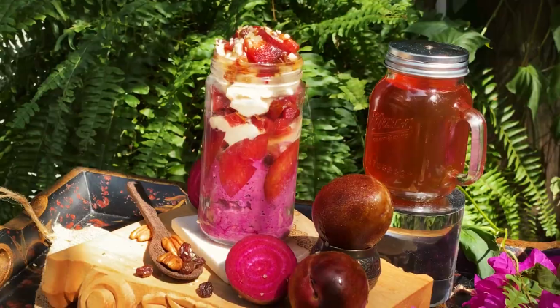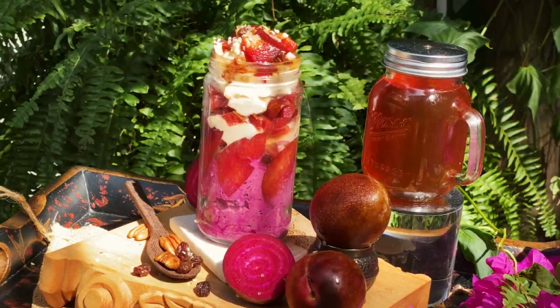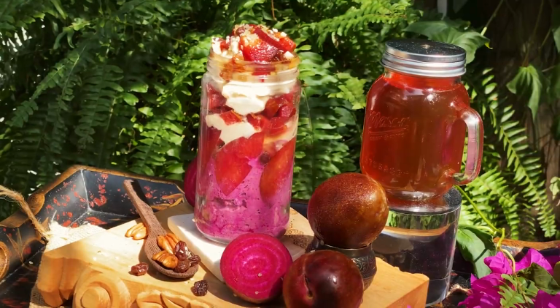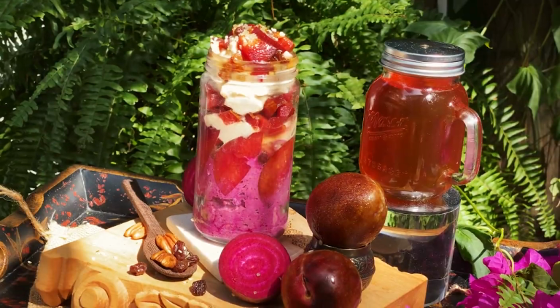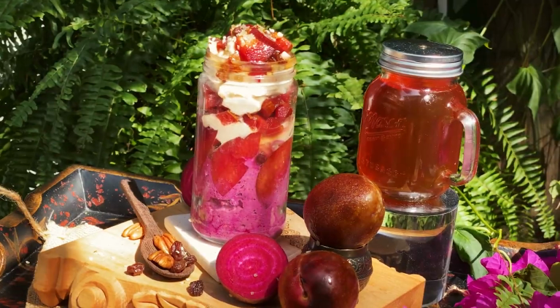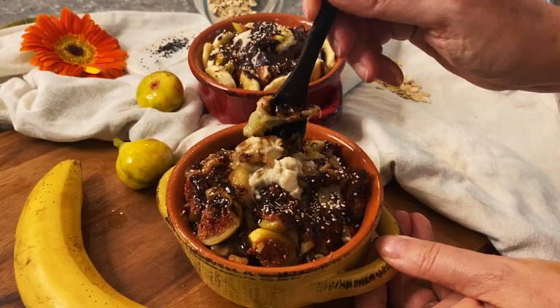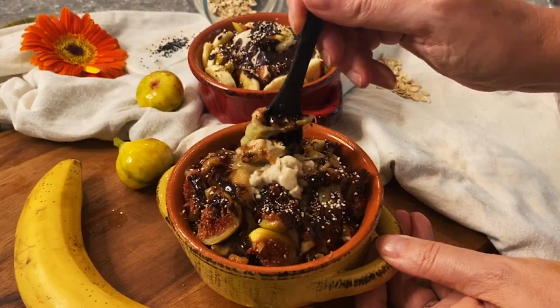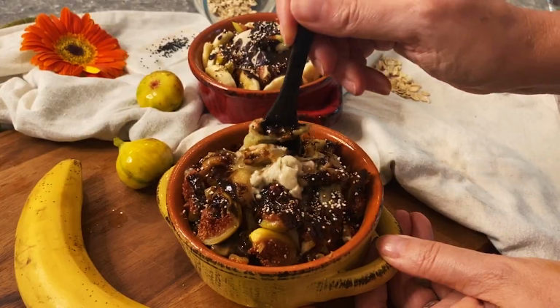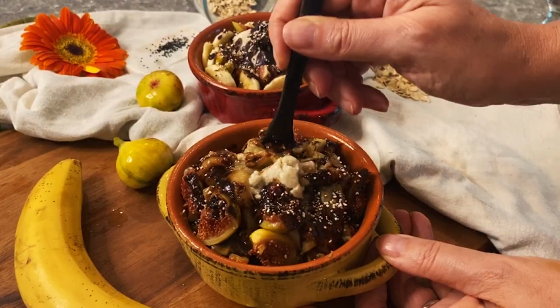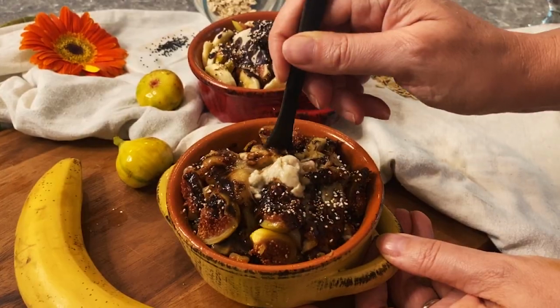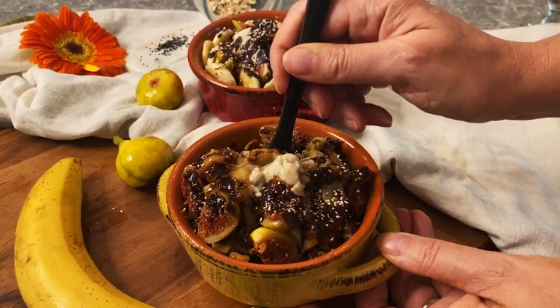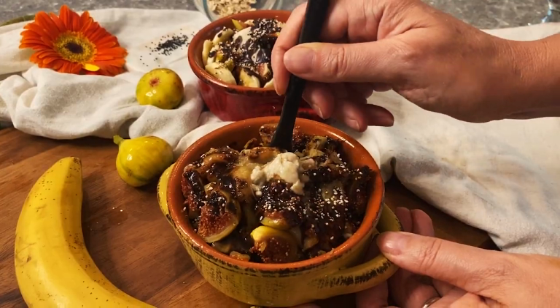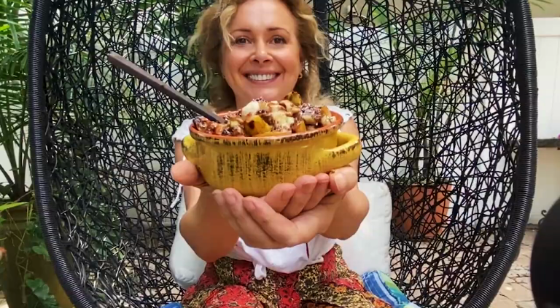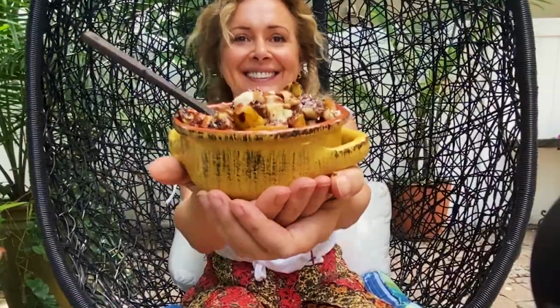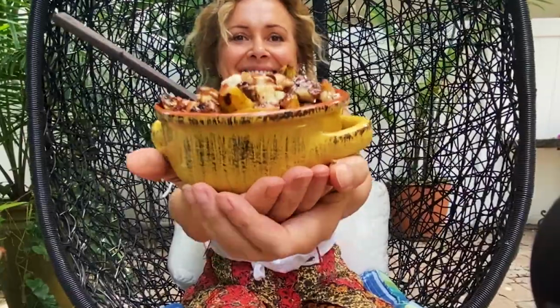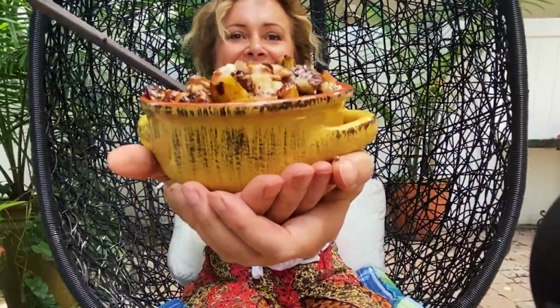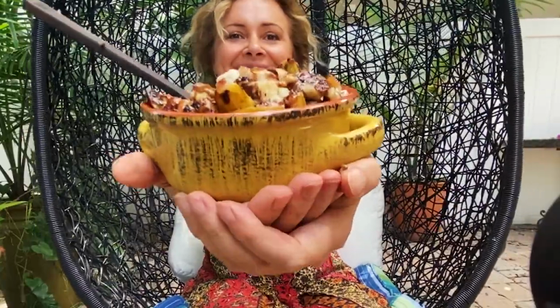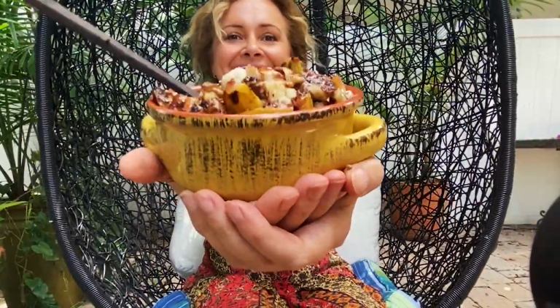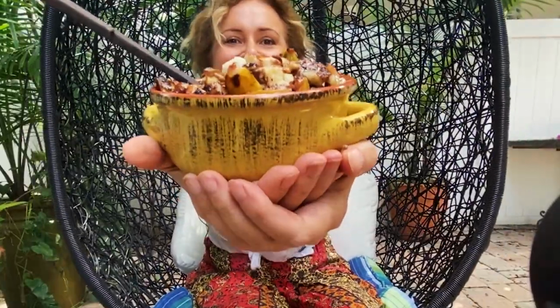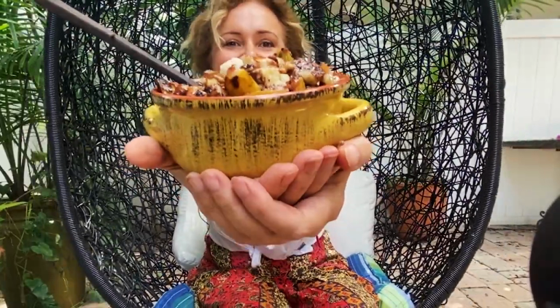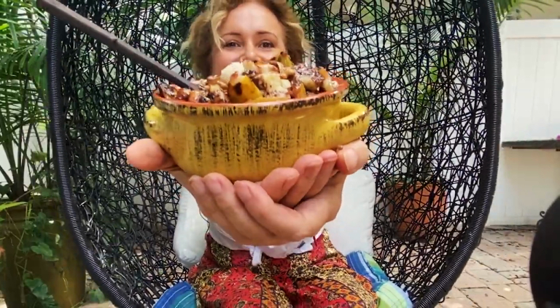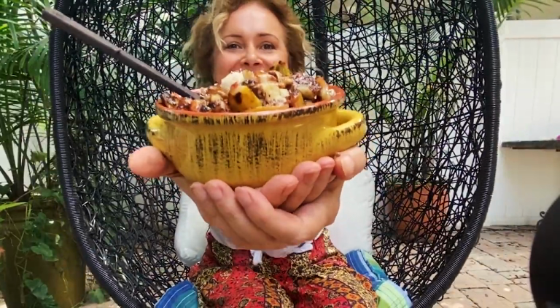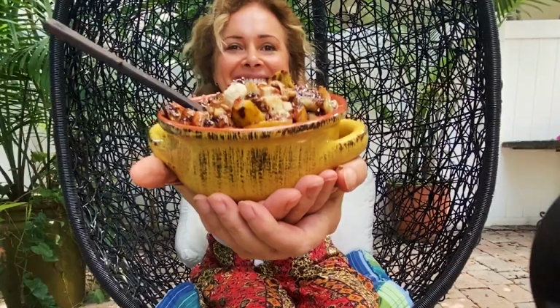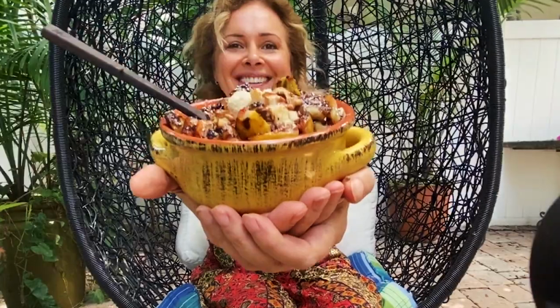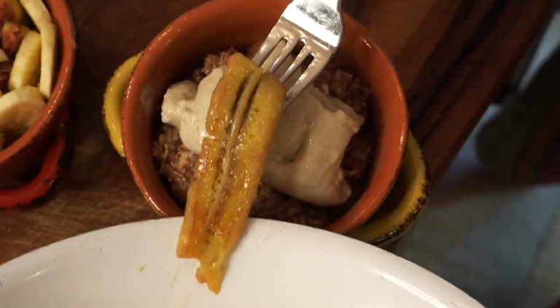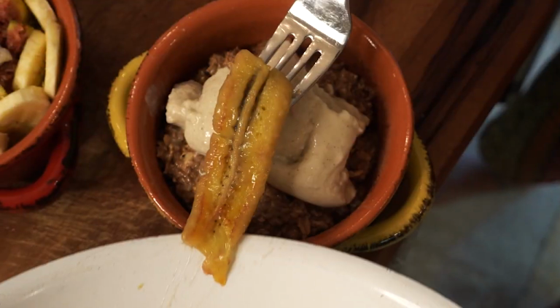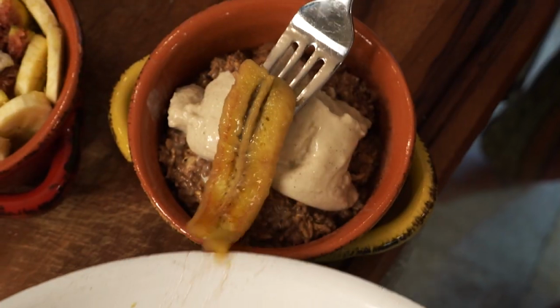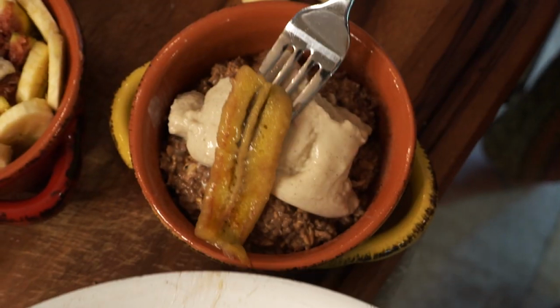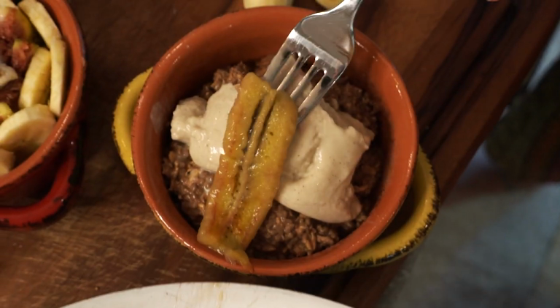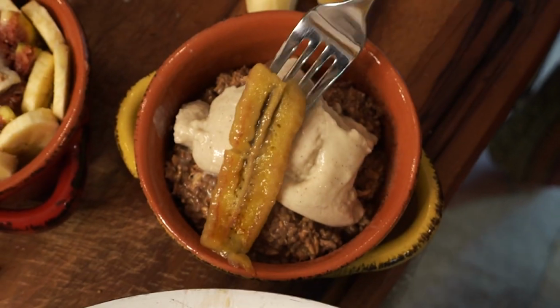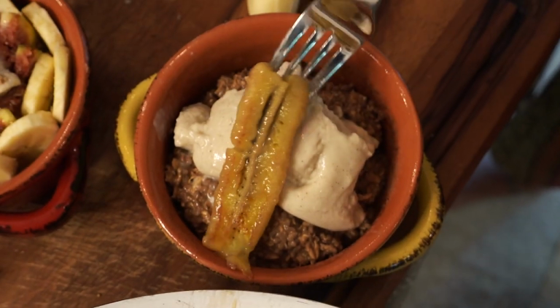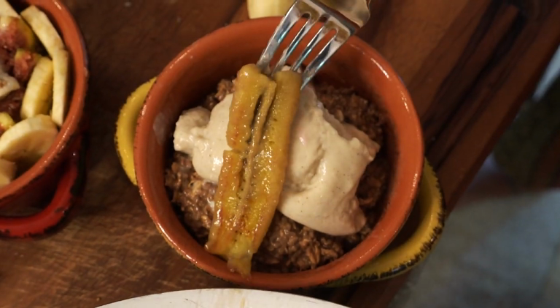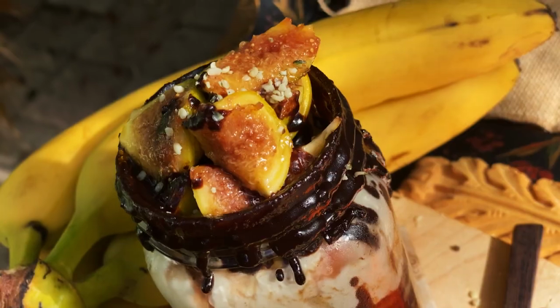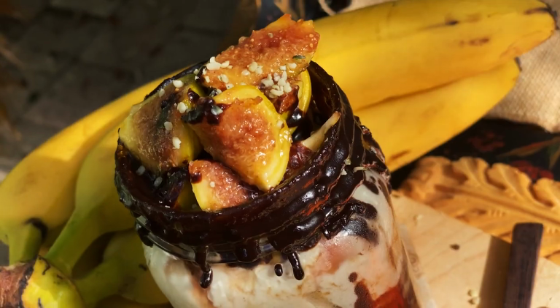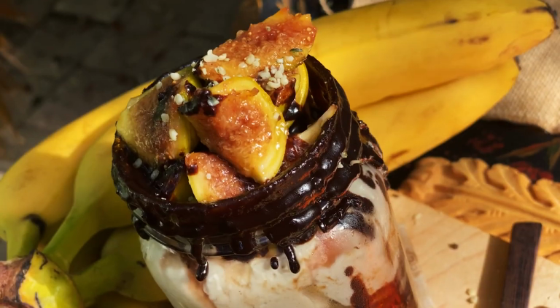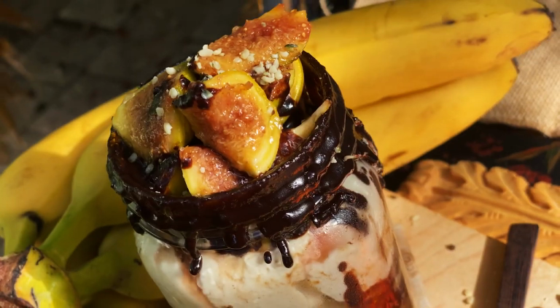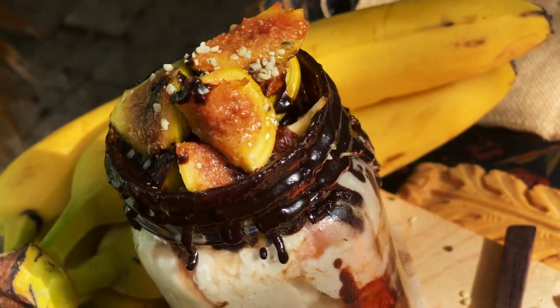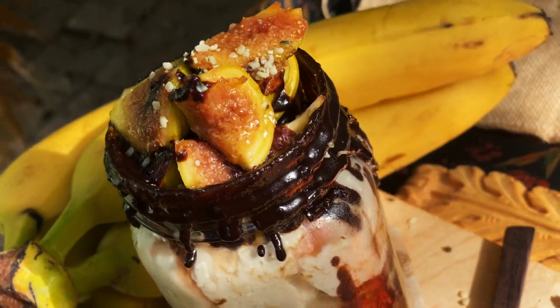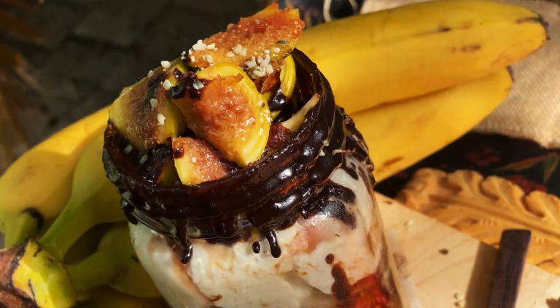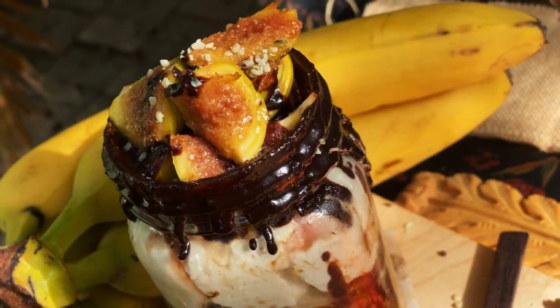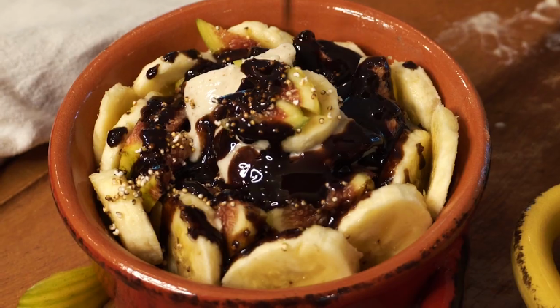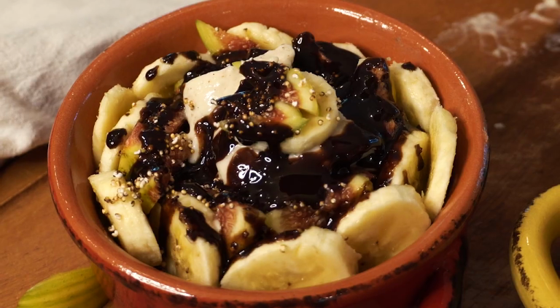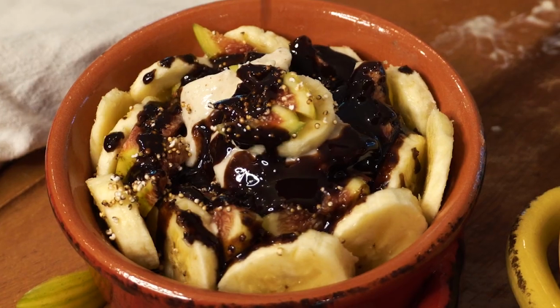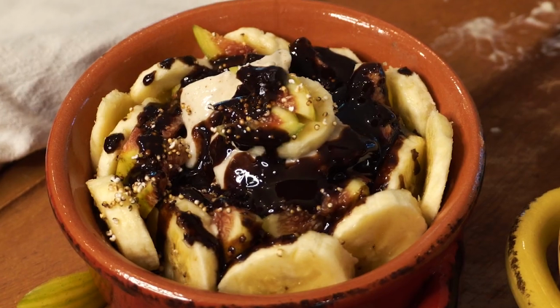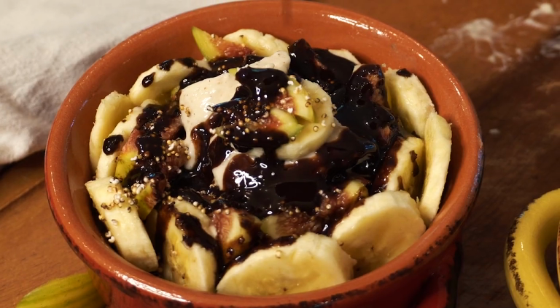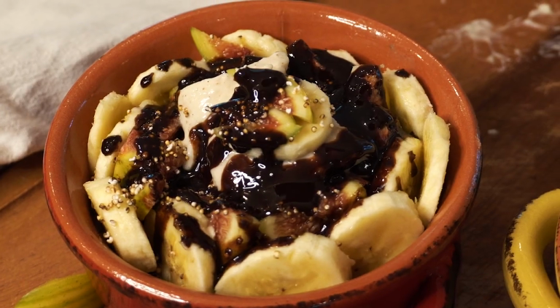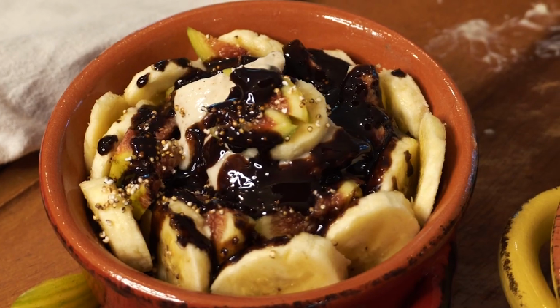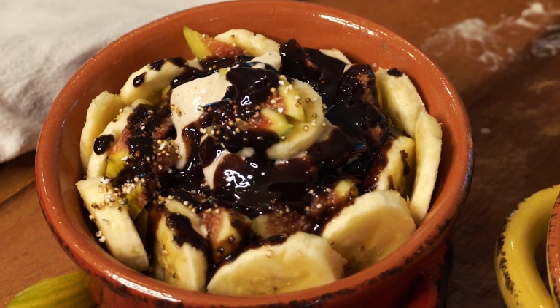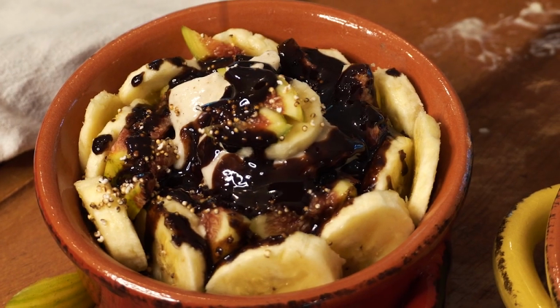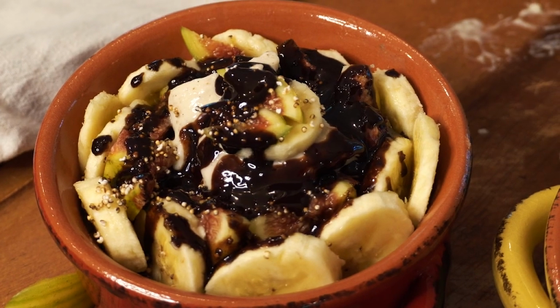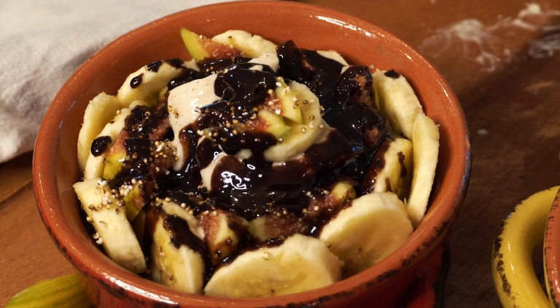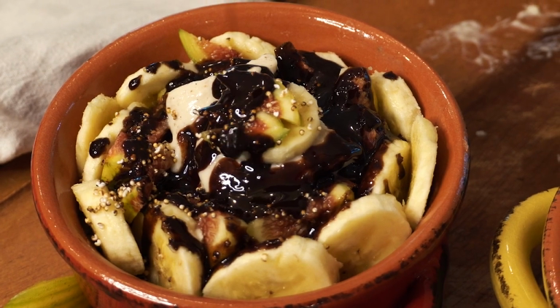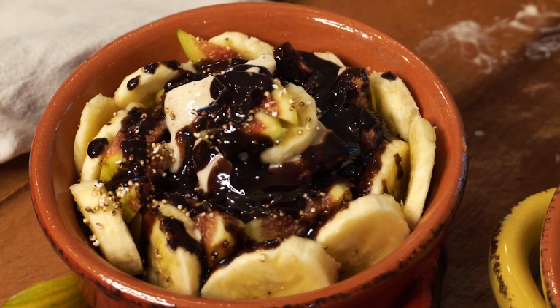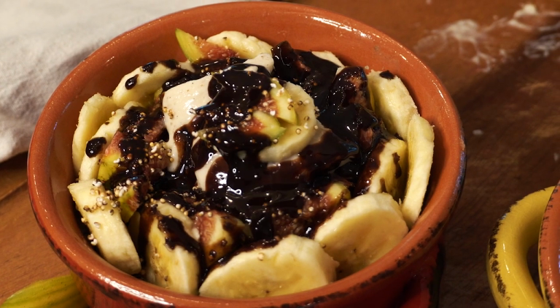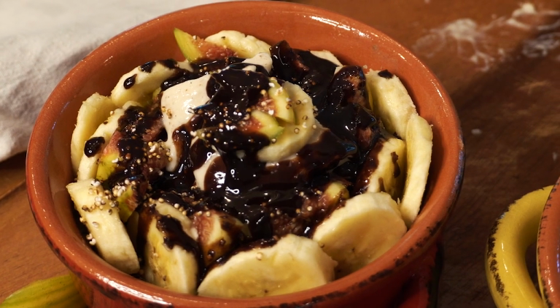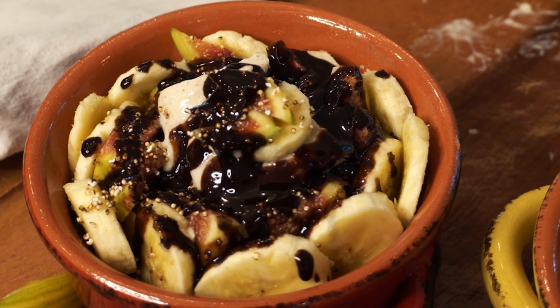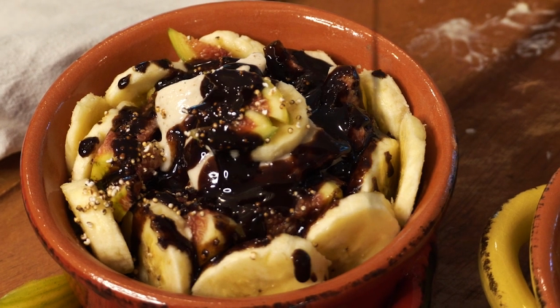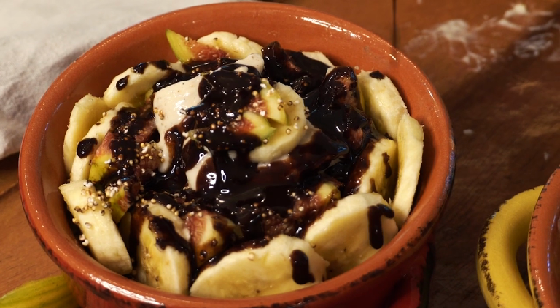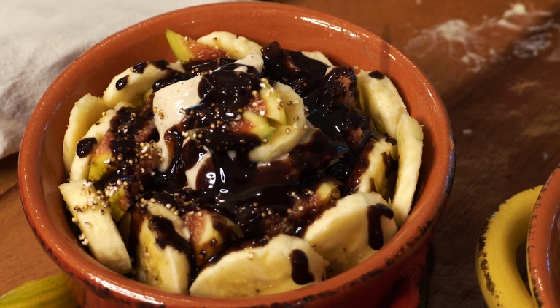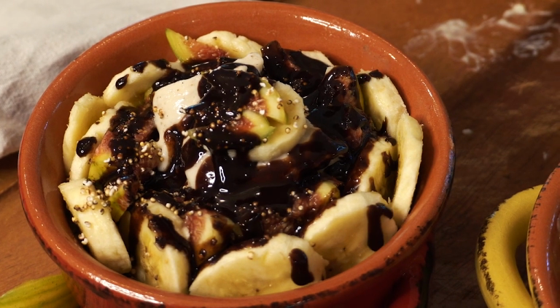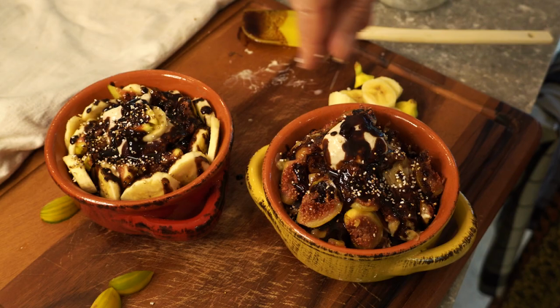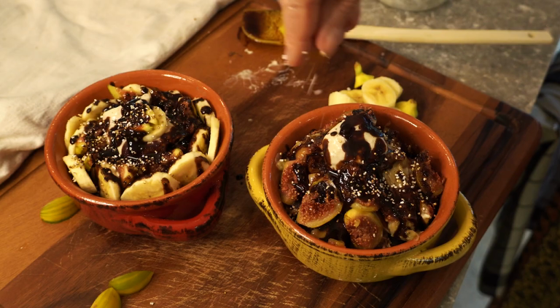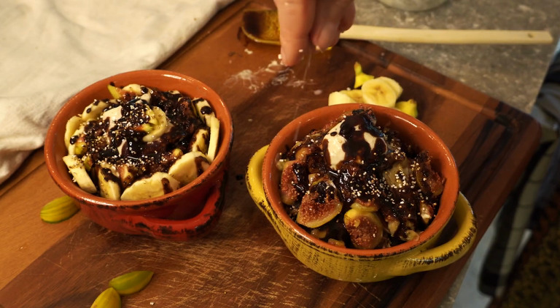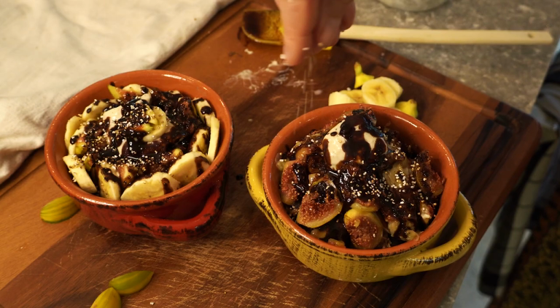Oh yes, yes to overnight oats. I'm sharing here six unique overnight oats recipes.